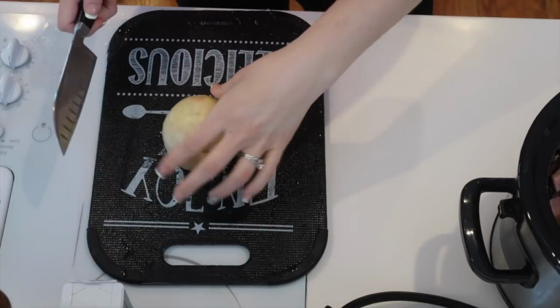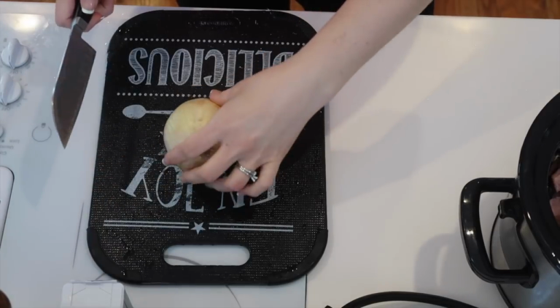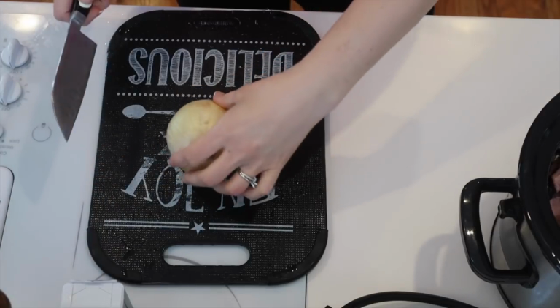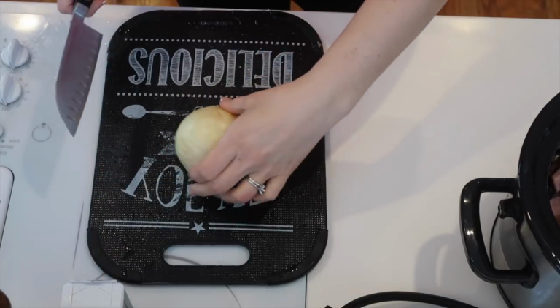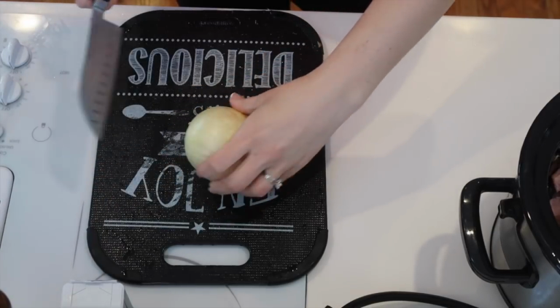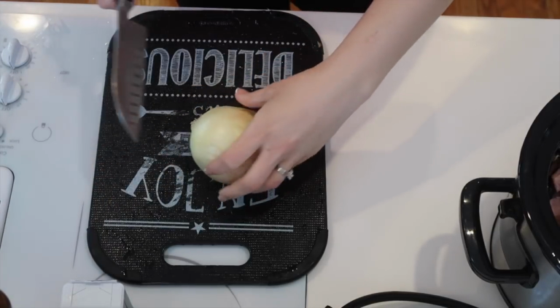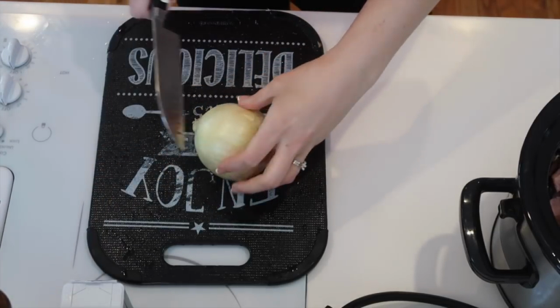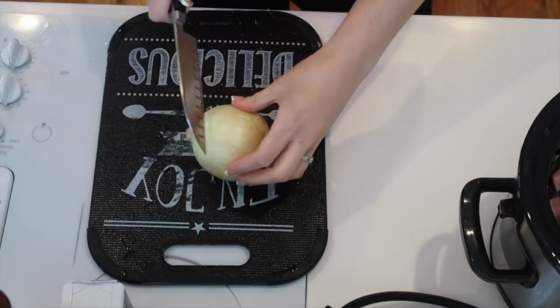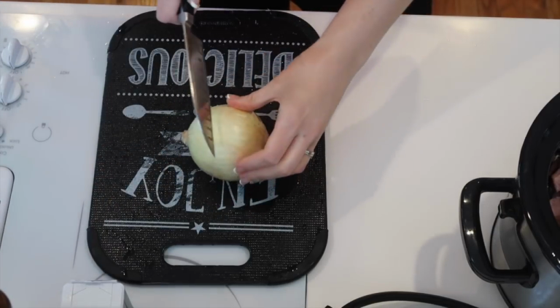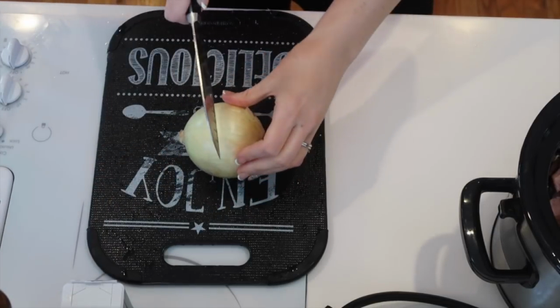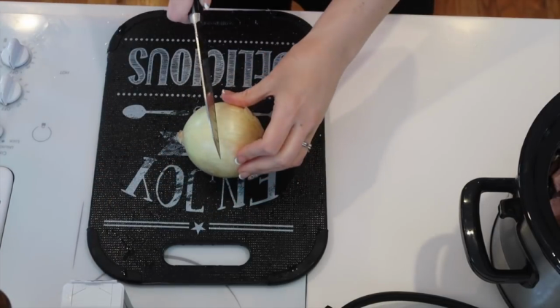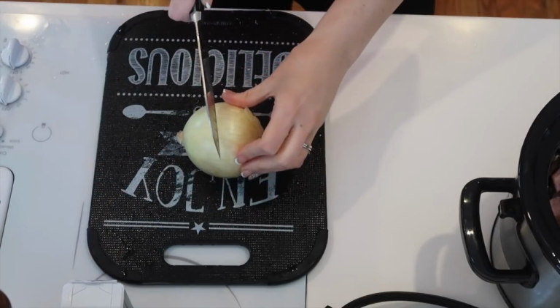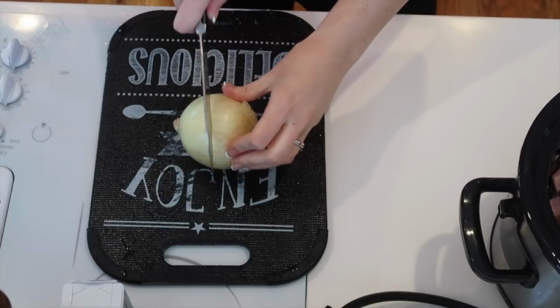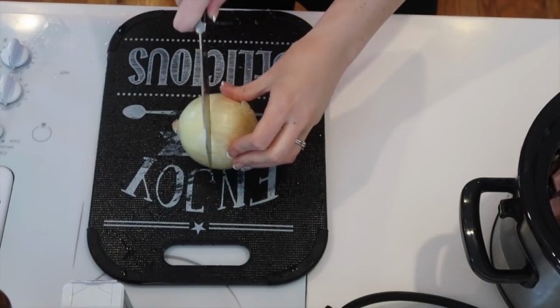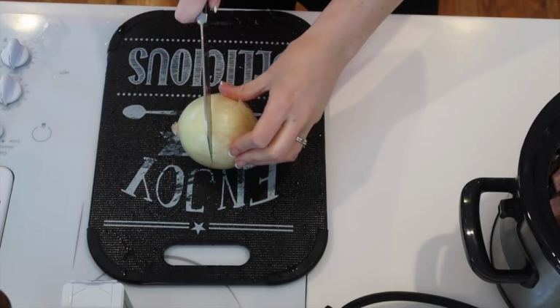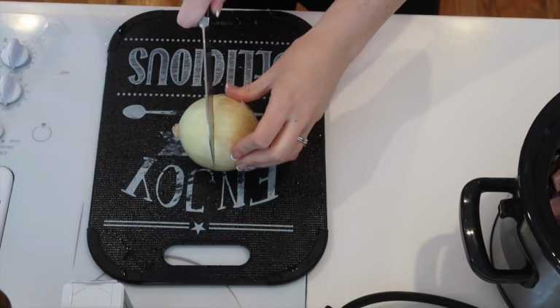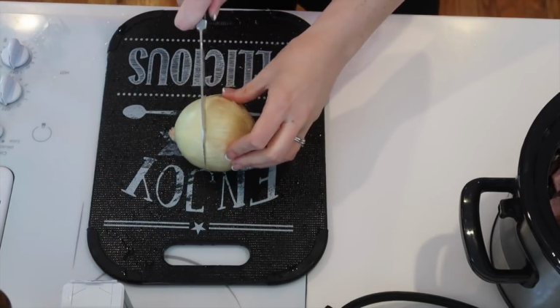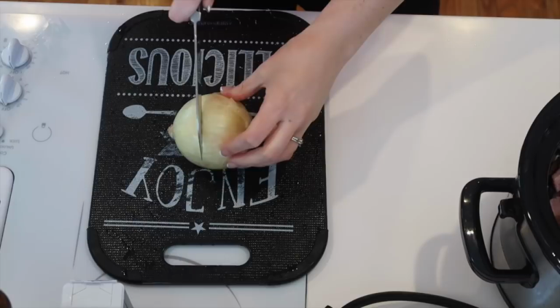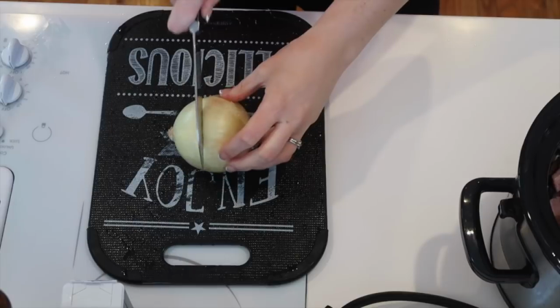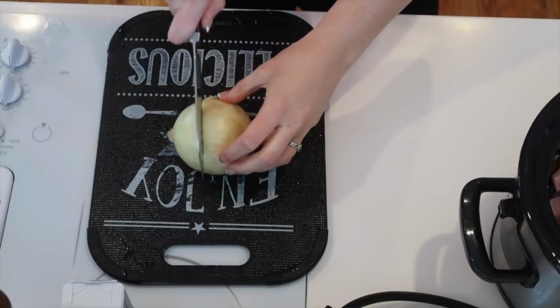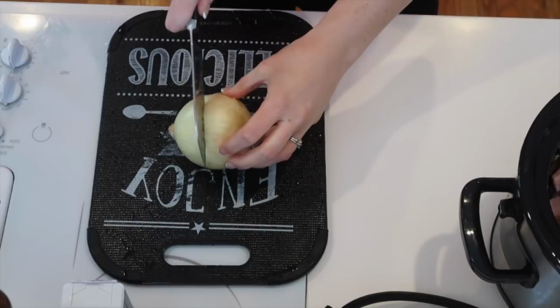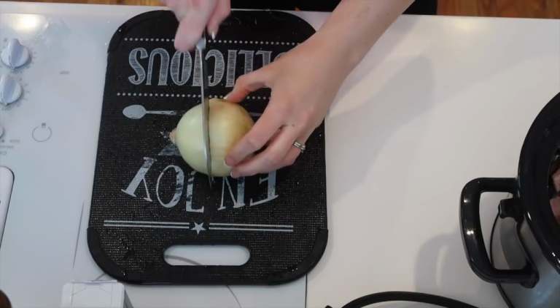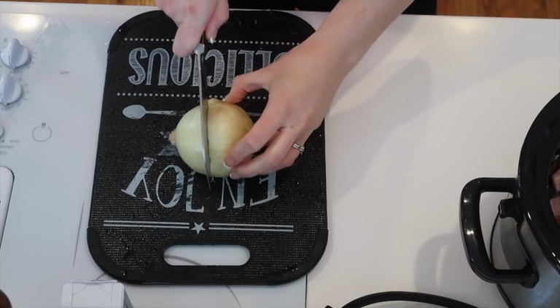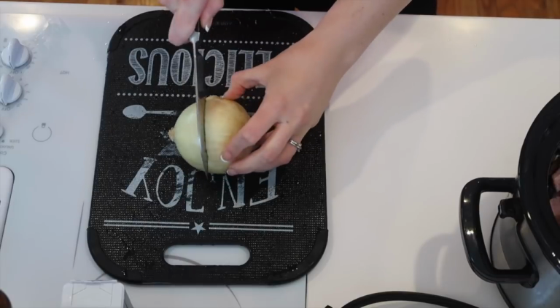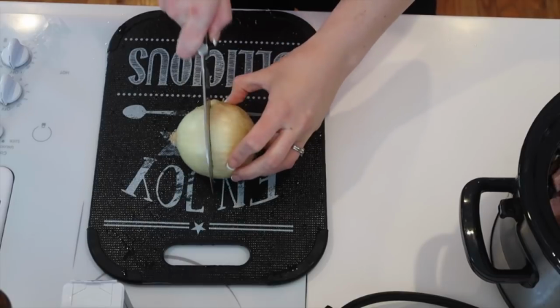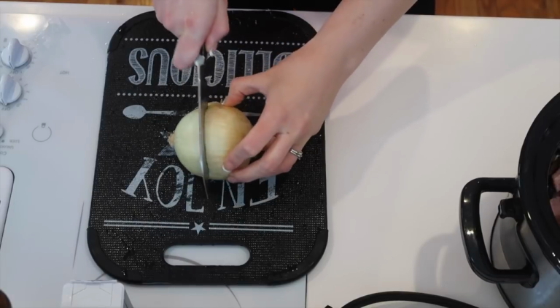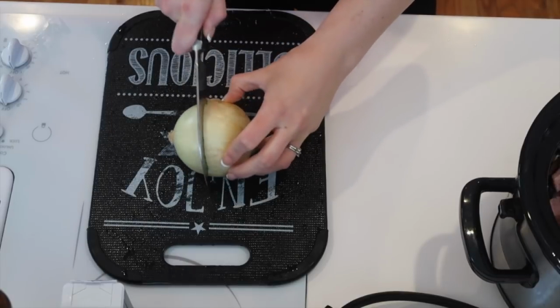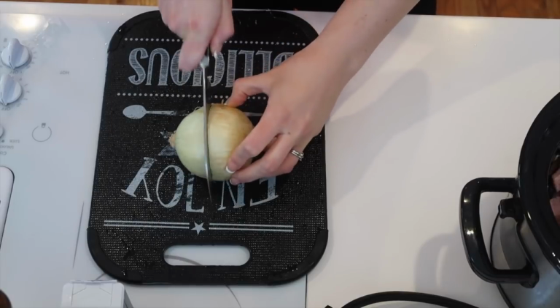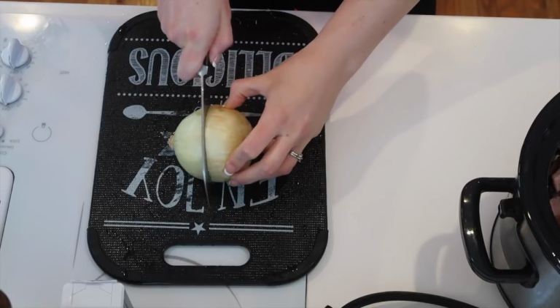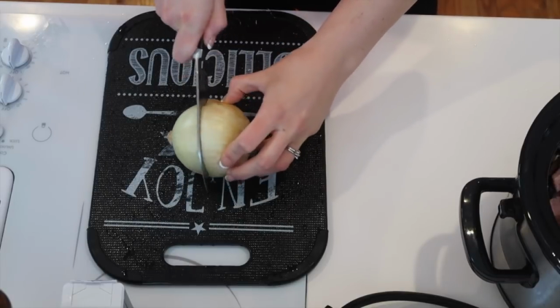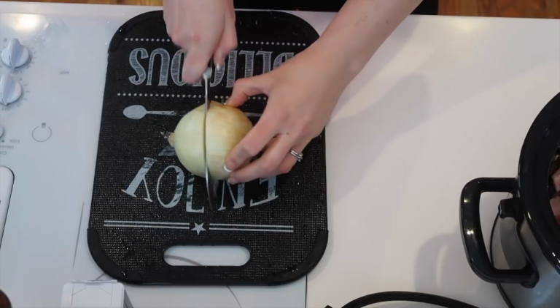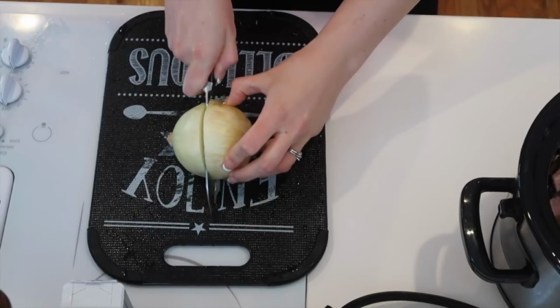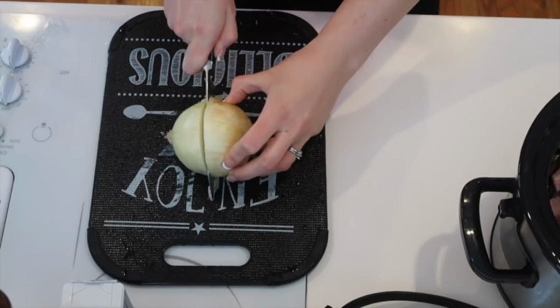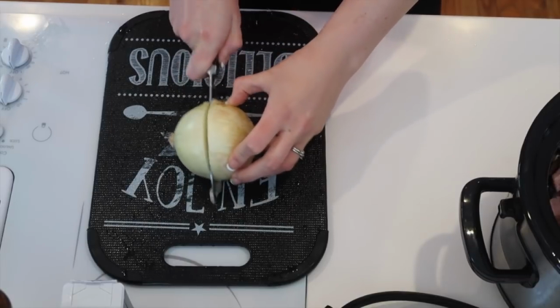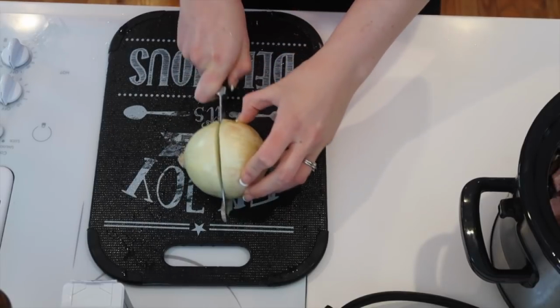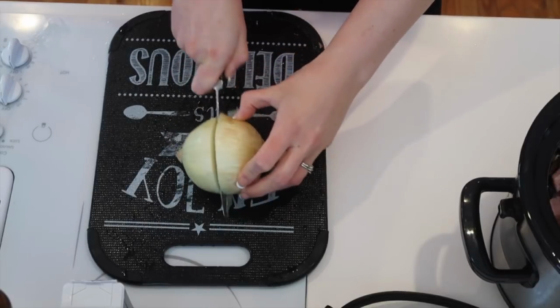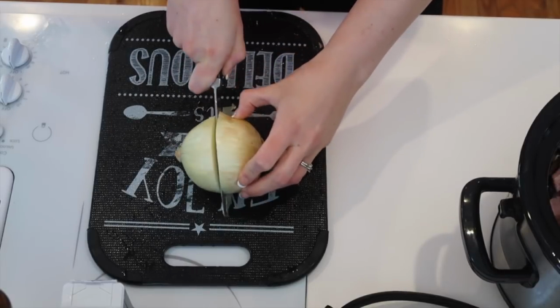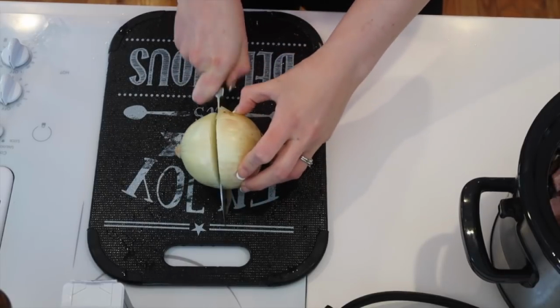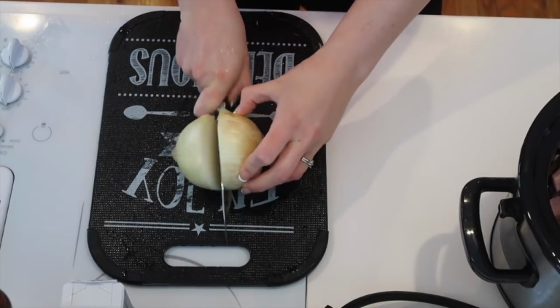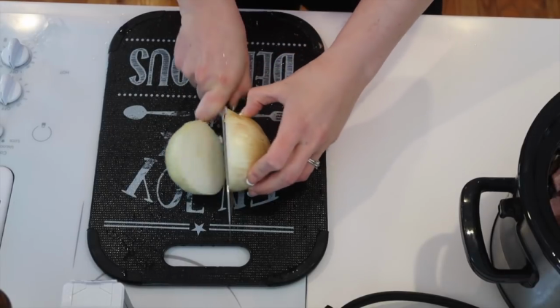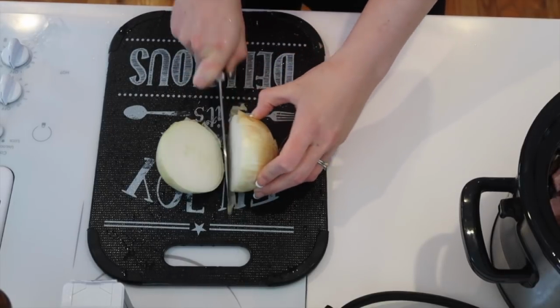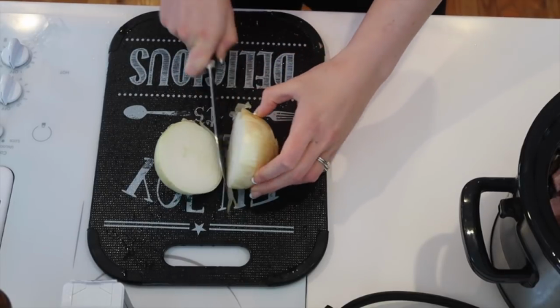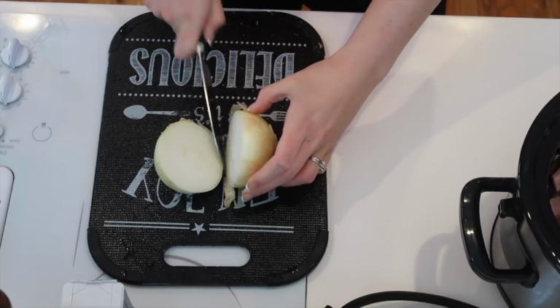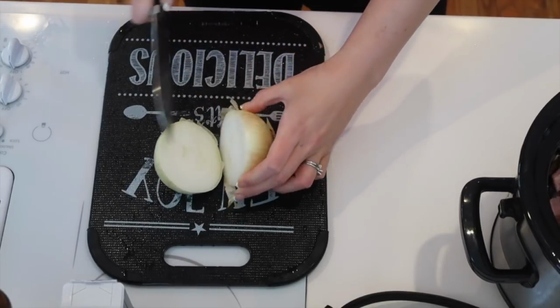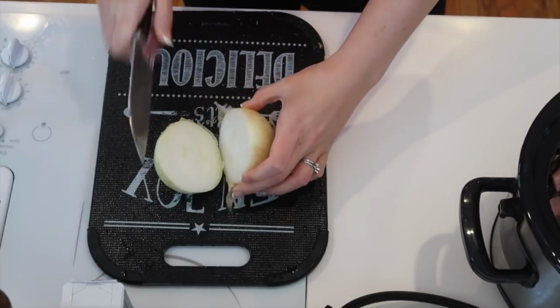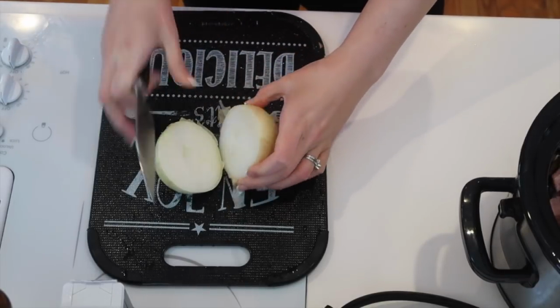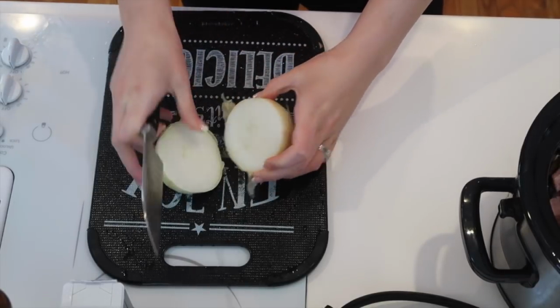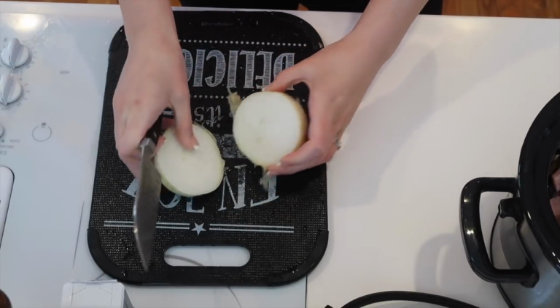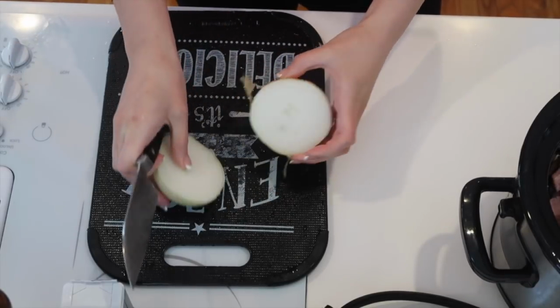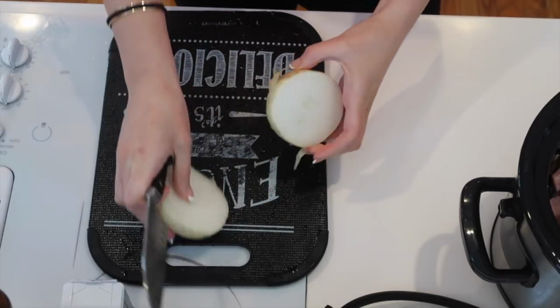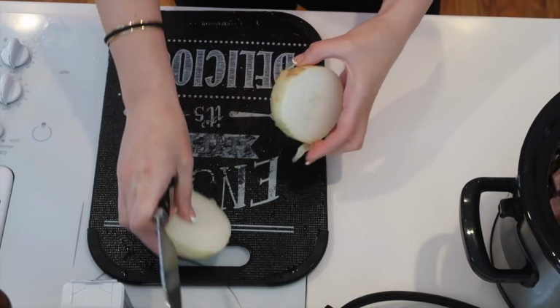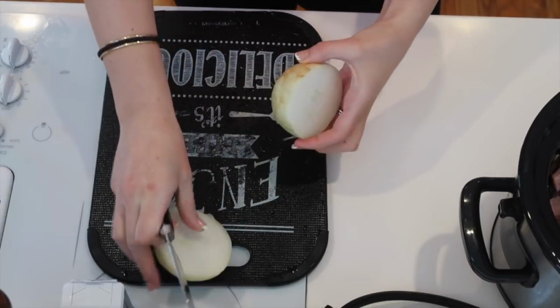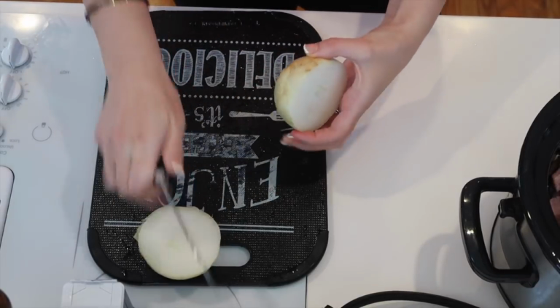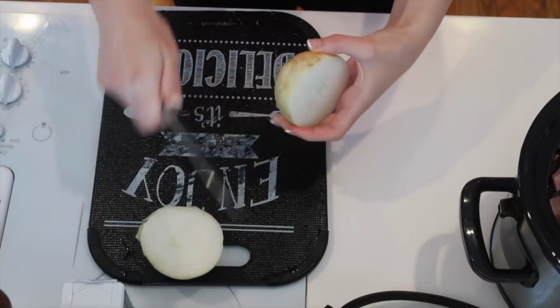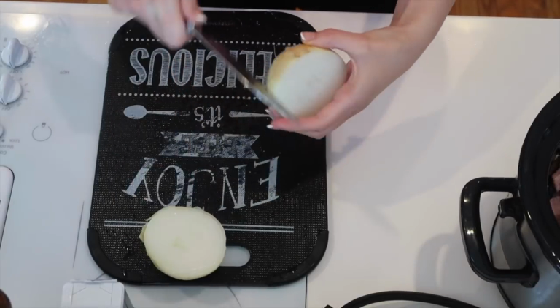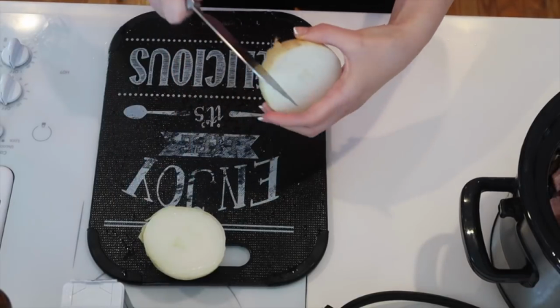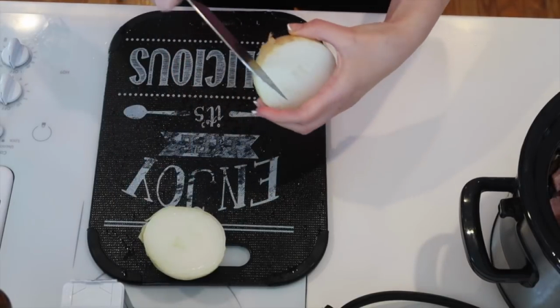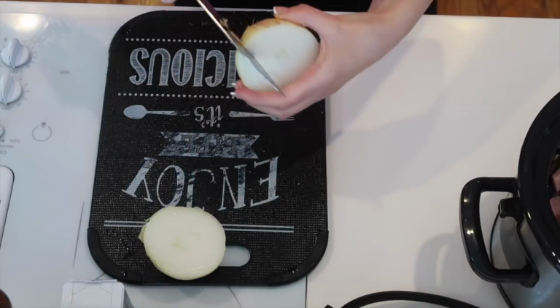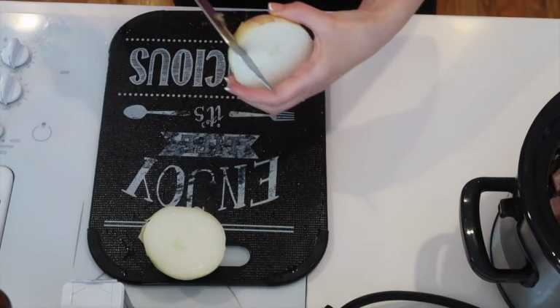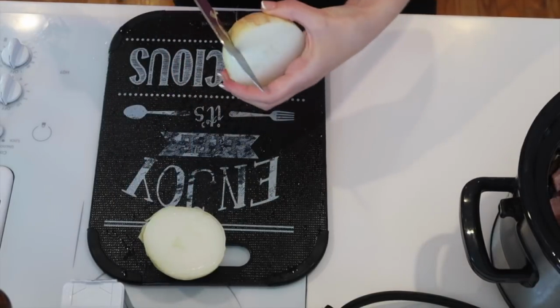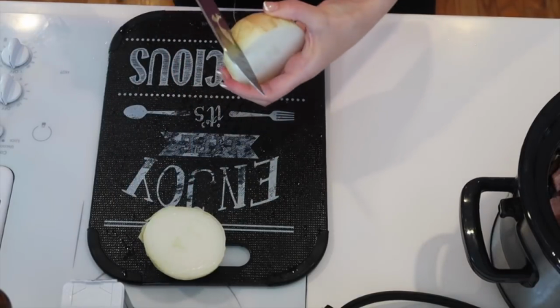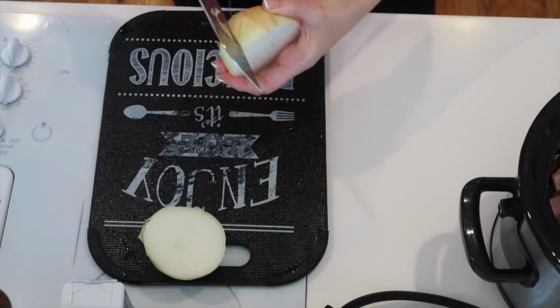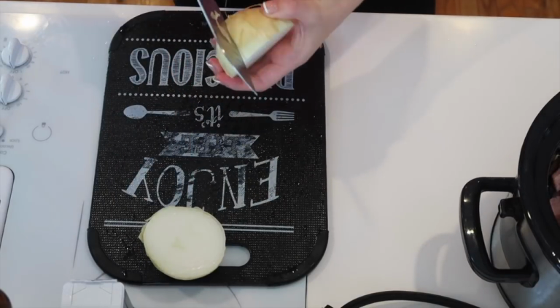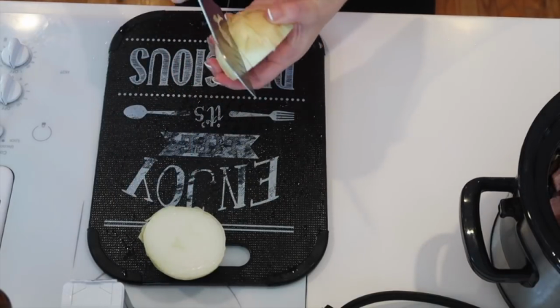Next, you're going to cut up your onion and then add that to your crock pot, along with all of your seasonings.